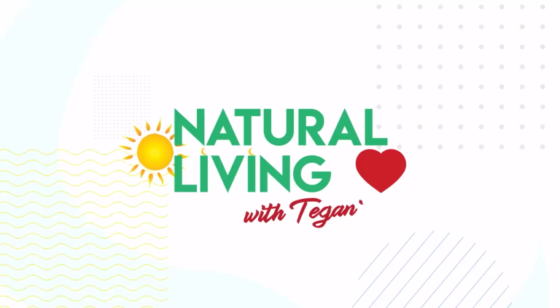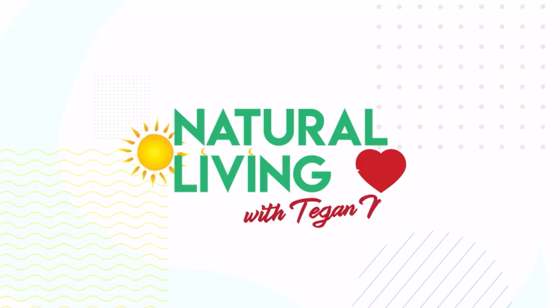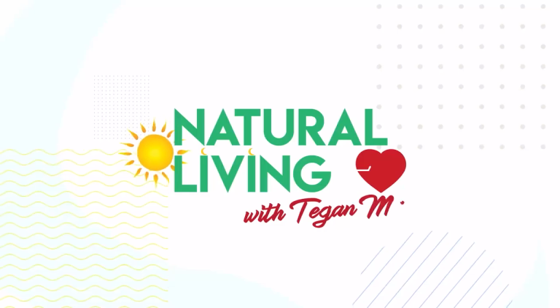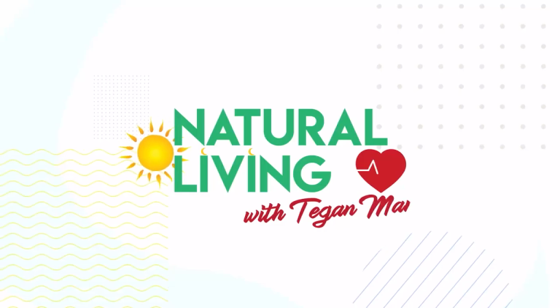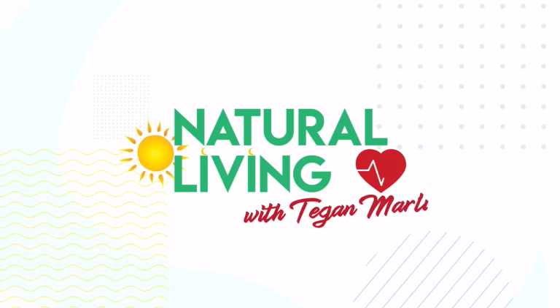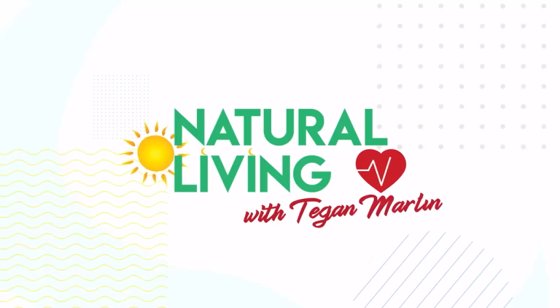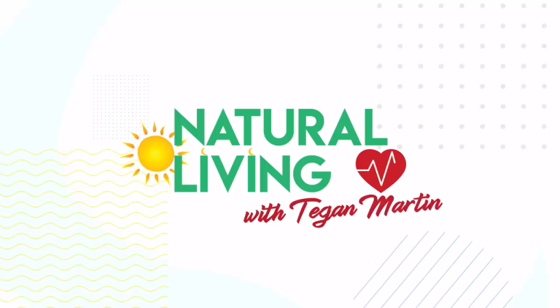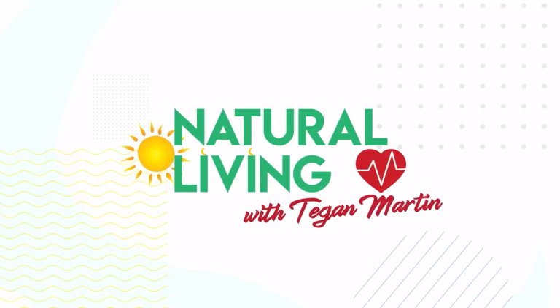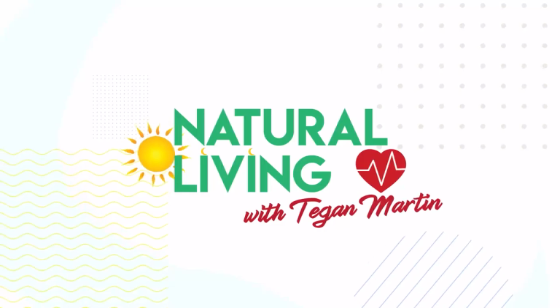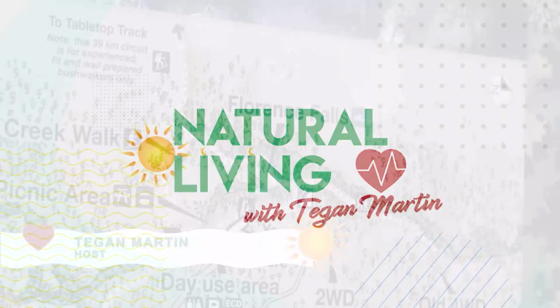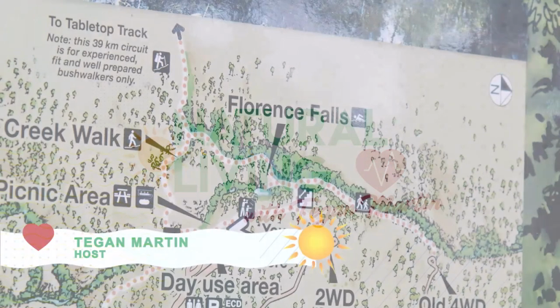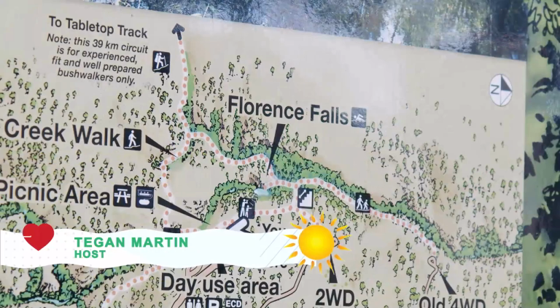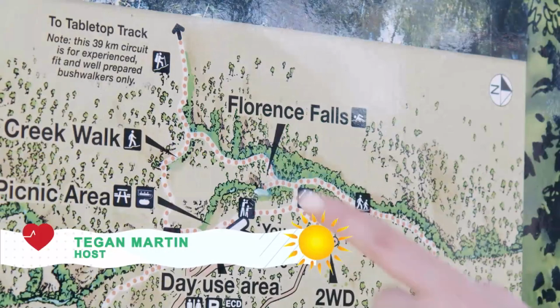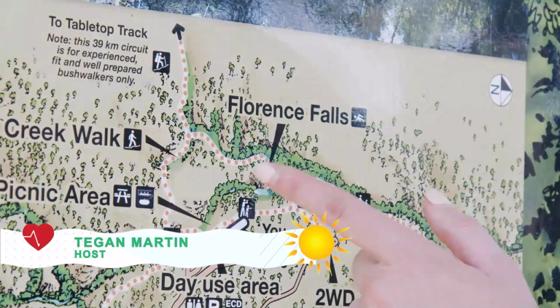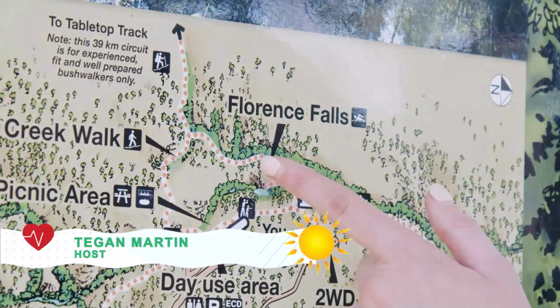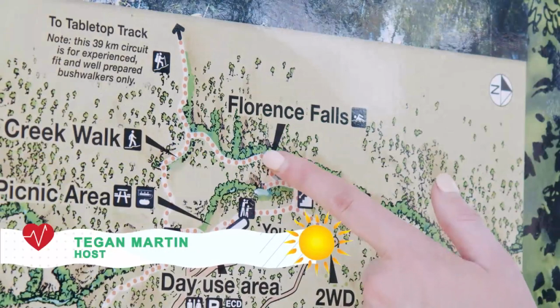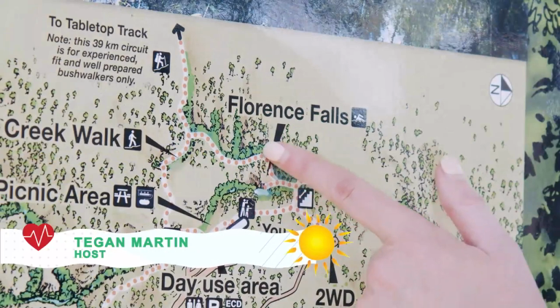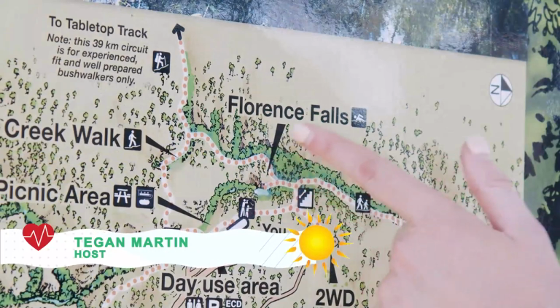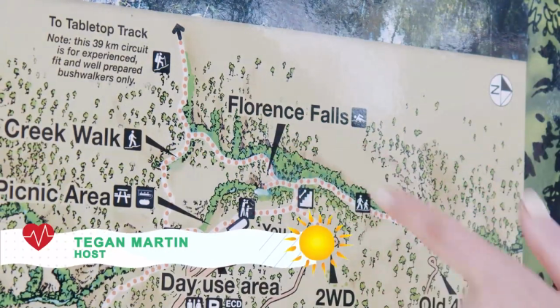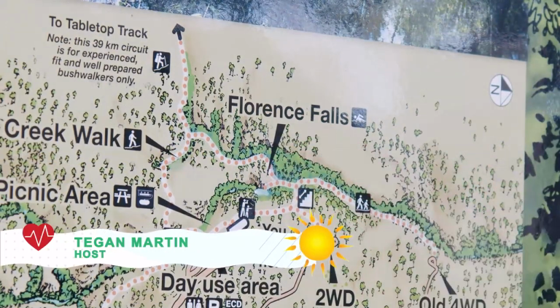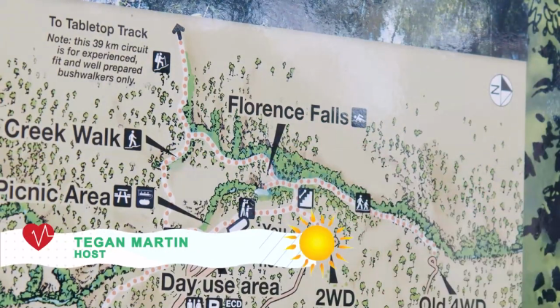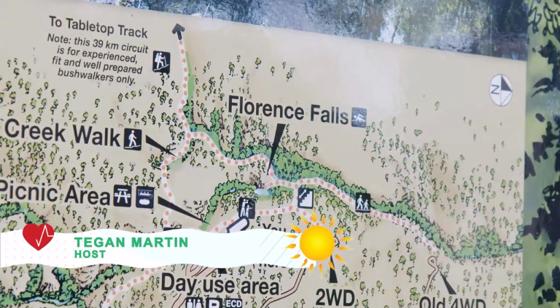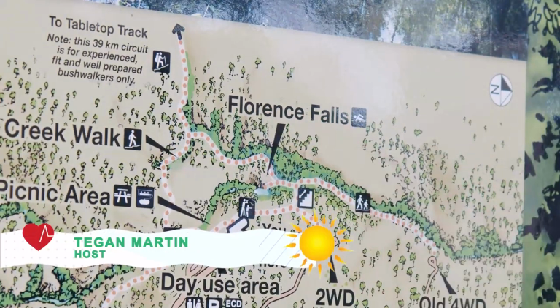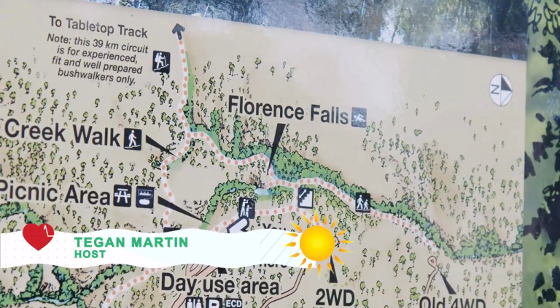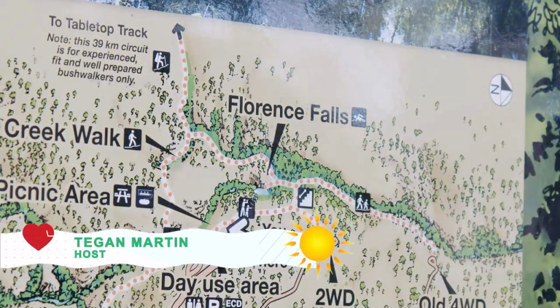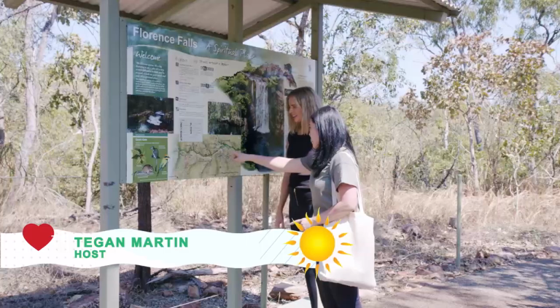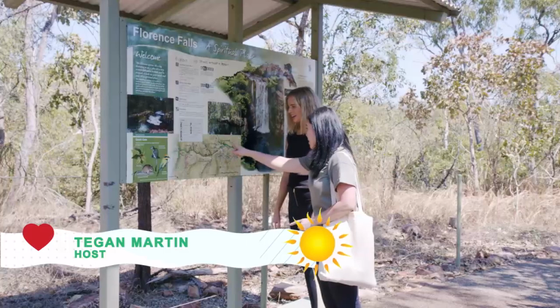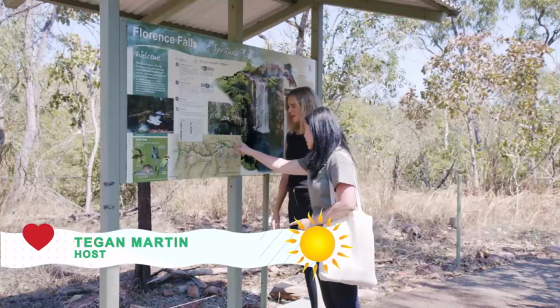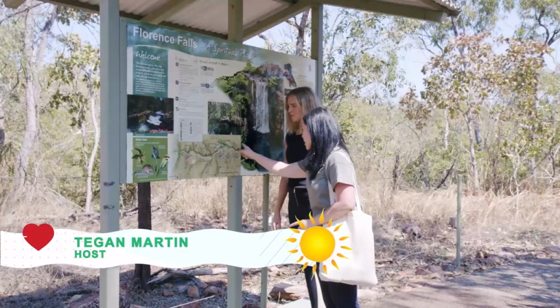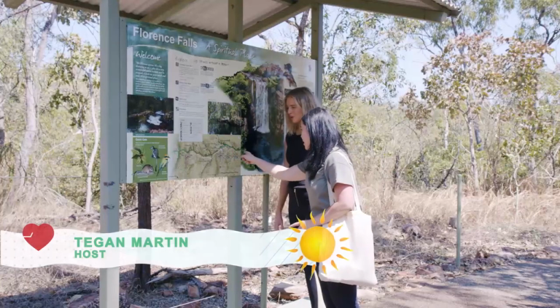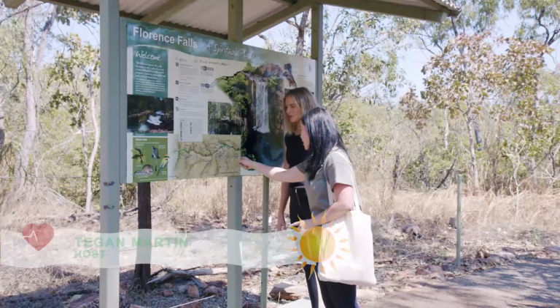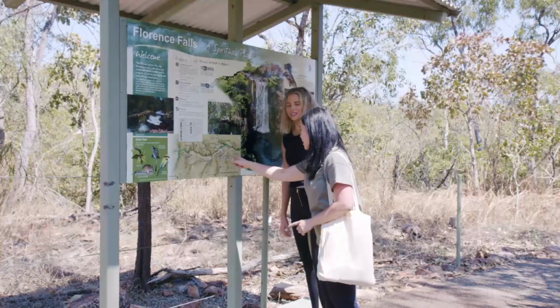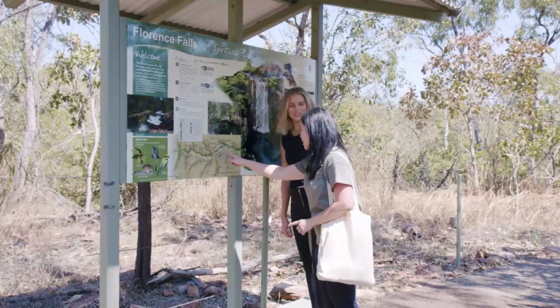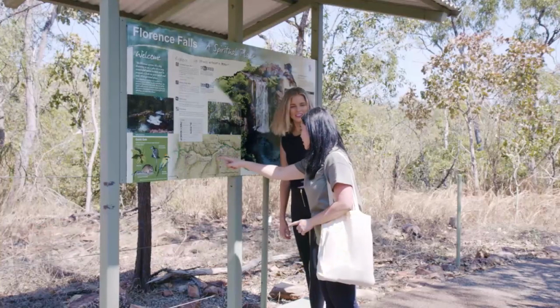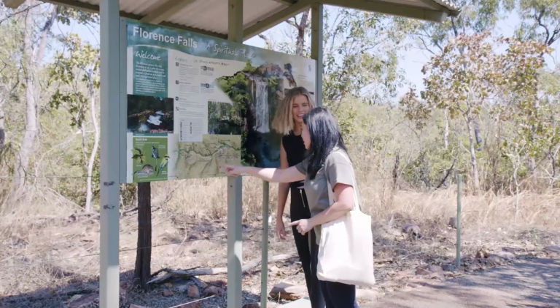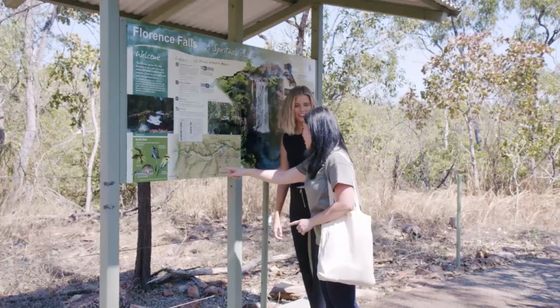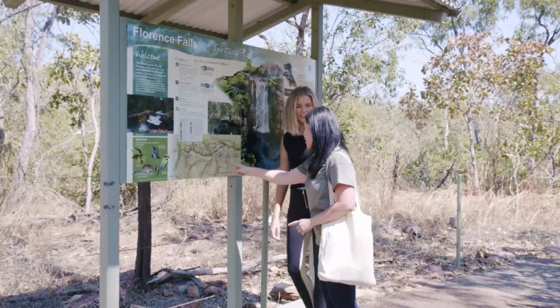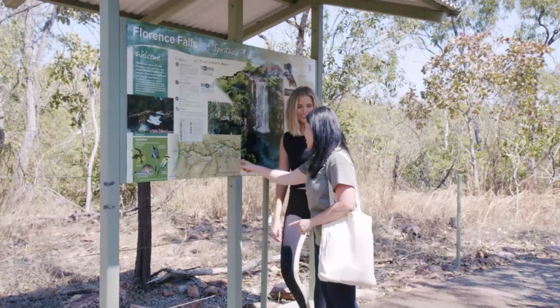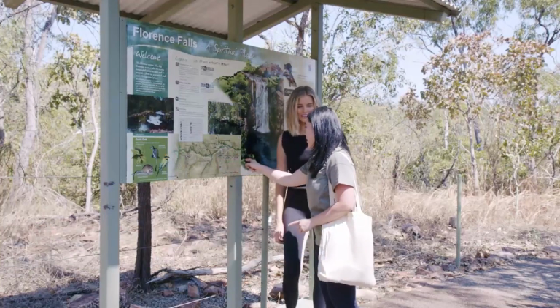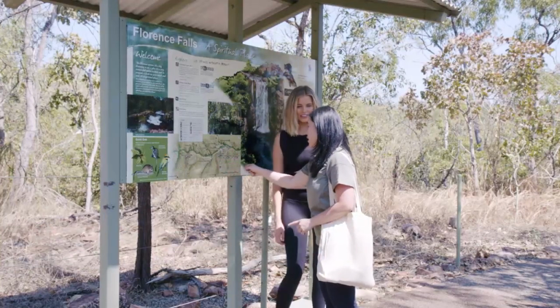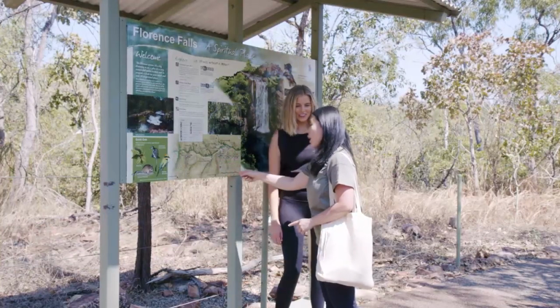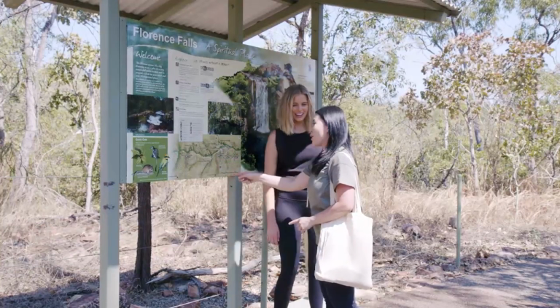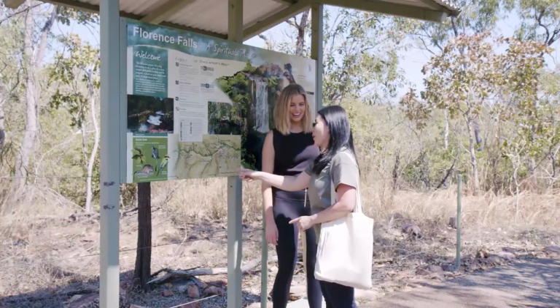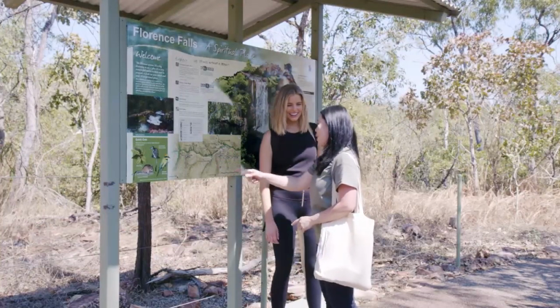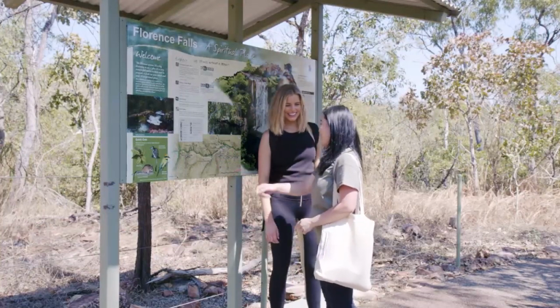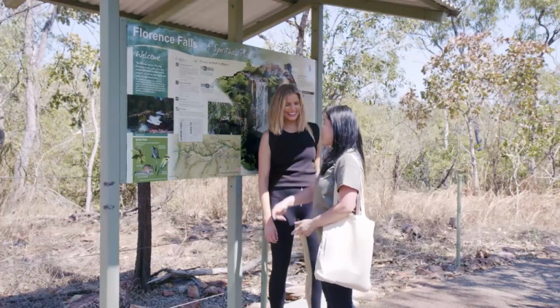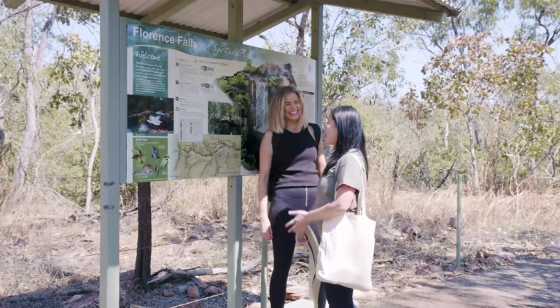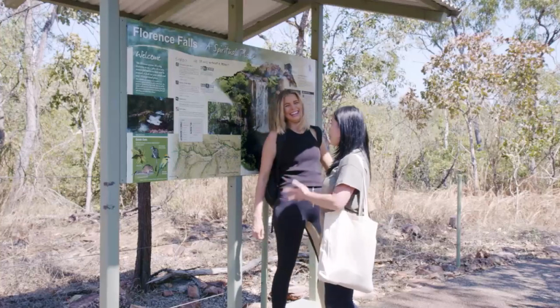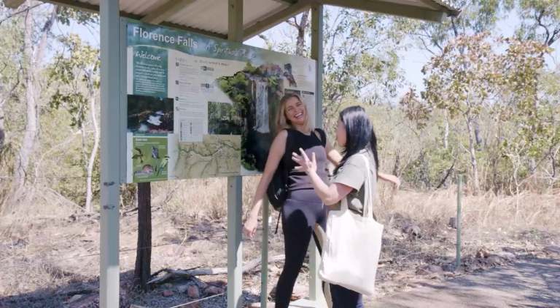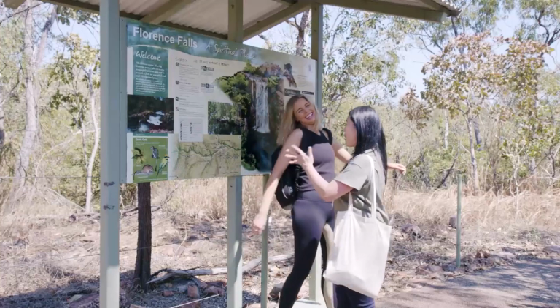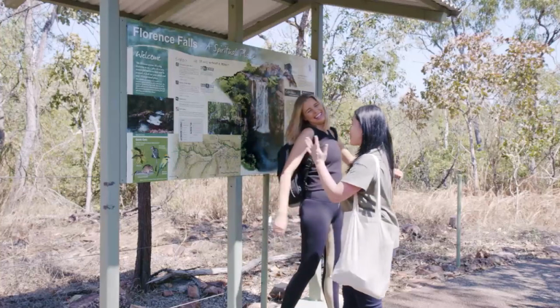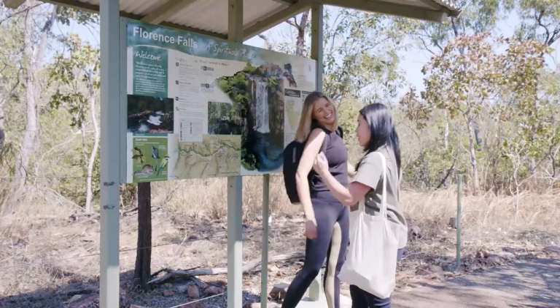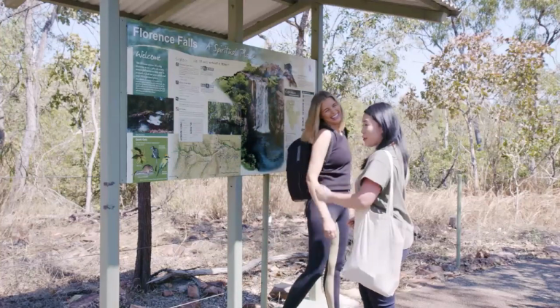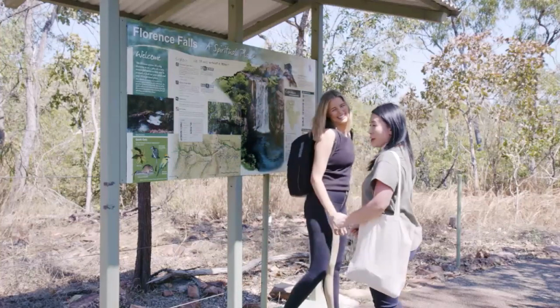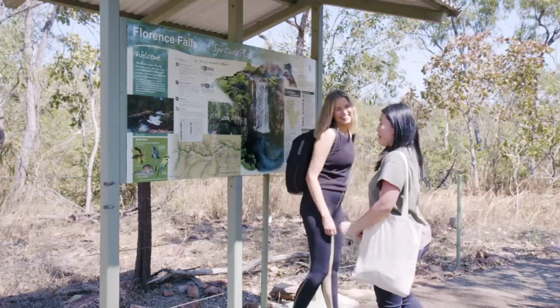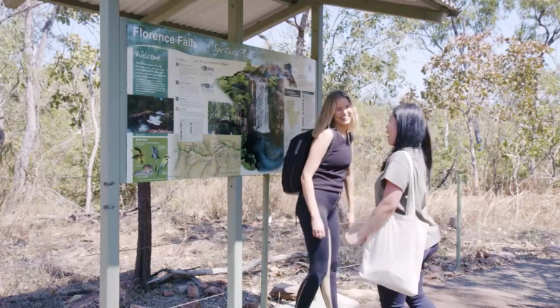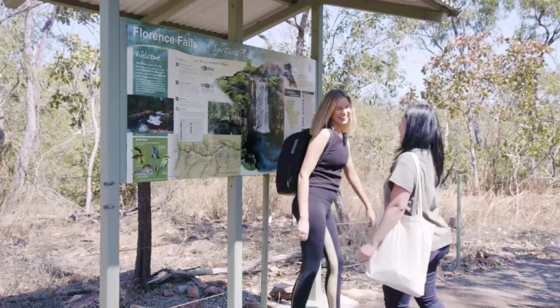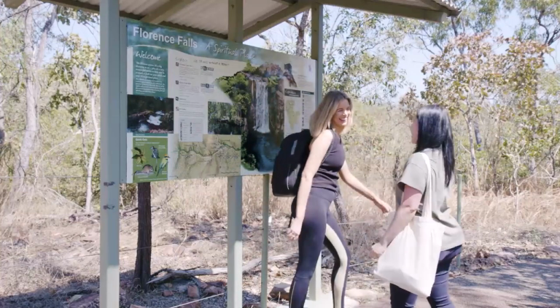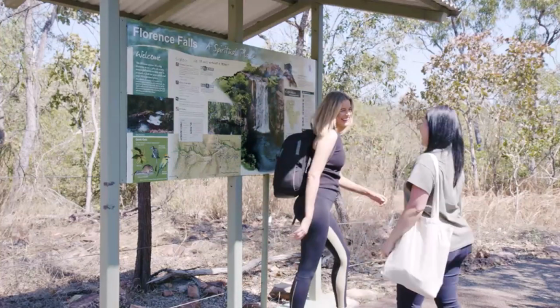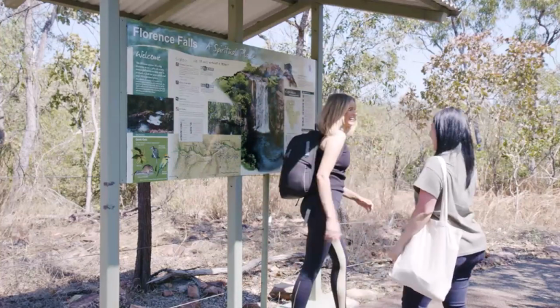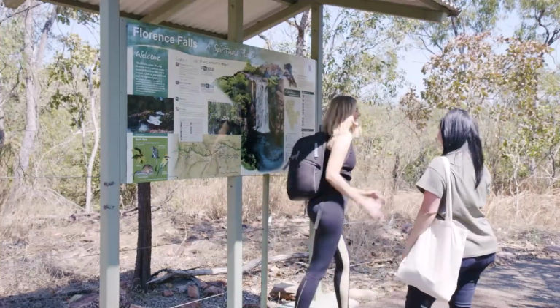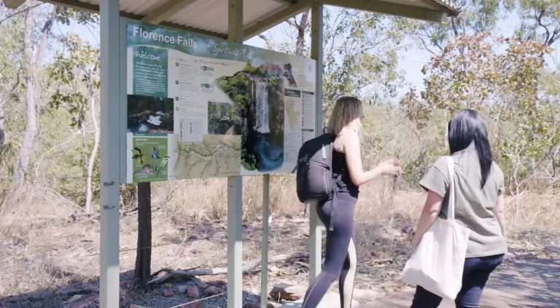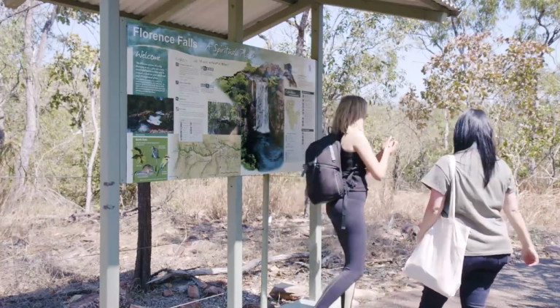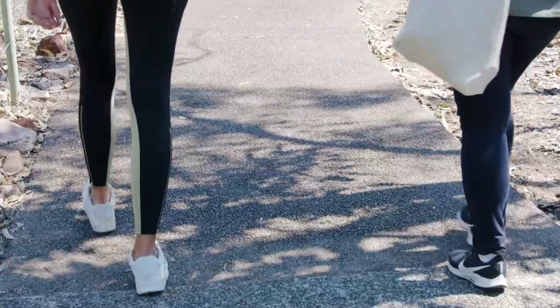Let's have a little walk. Let's go. So we're headed to Florence Falls. I feel like I'm probably still going to get lost. No, we won't. You'll be with me, so you'll be fine. All right, let's go.